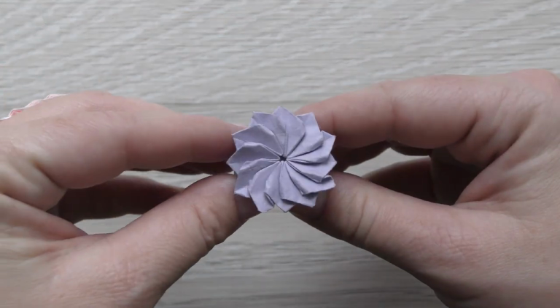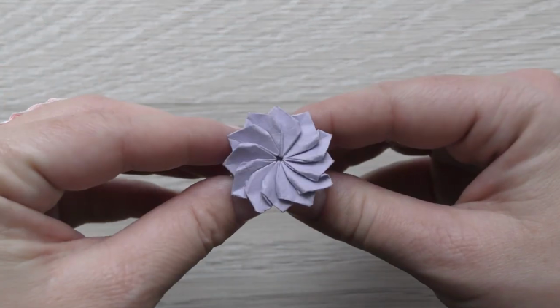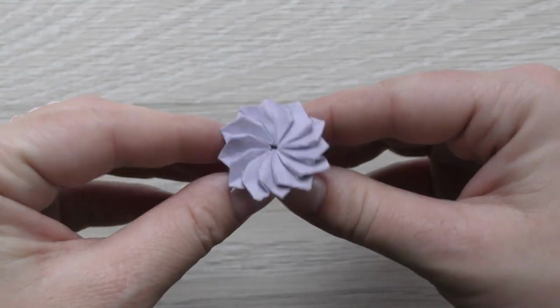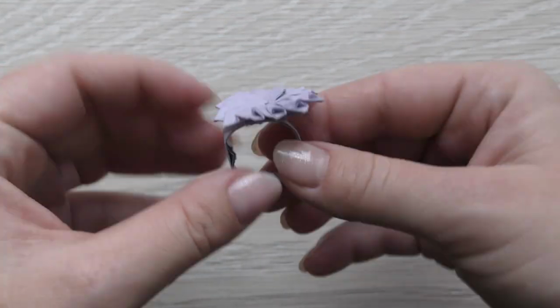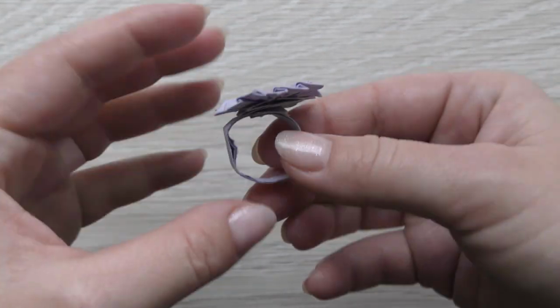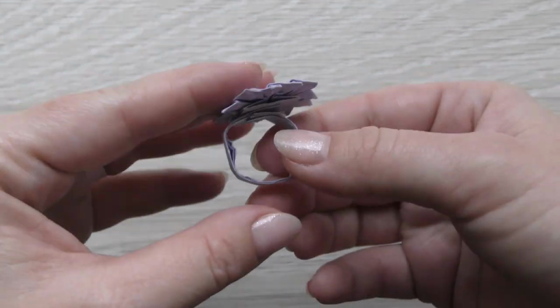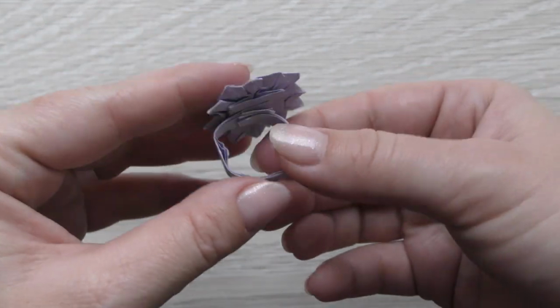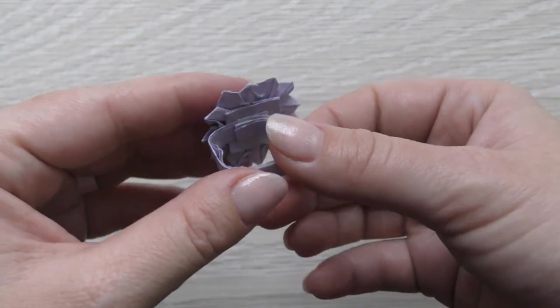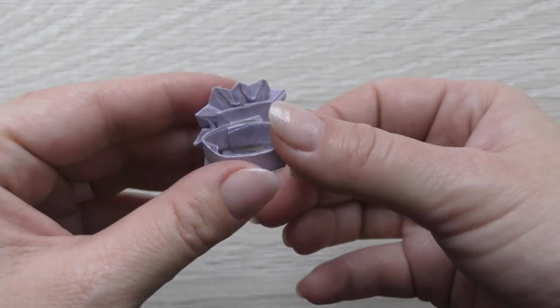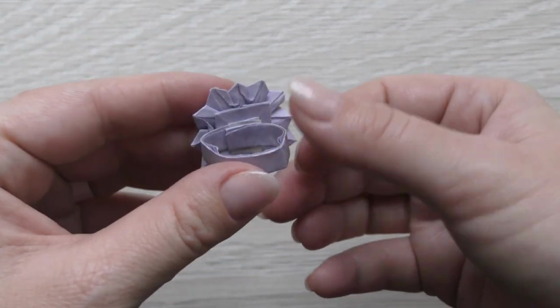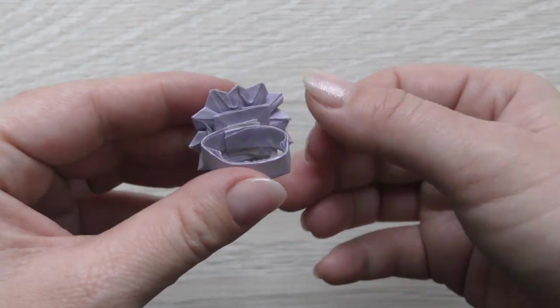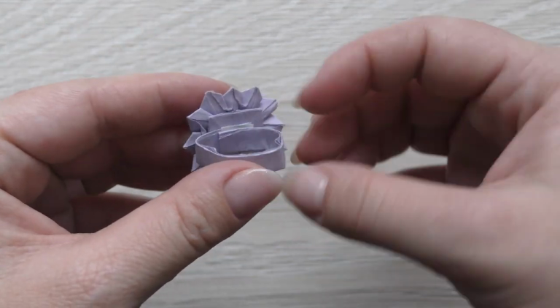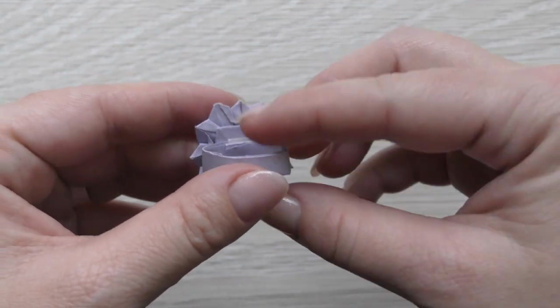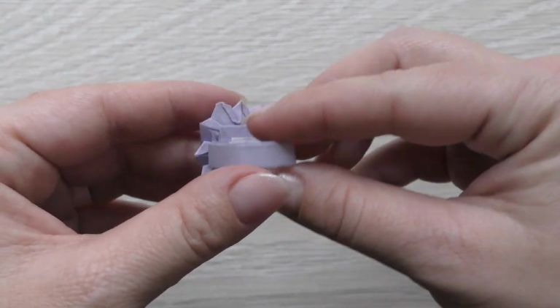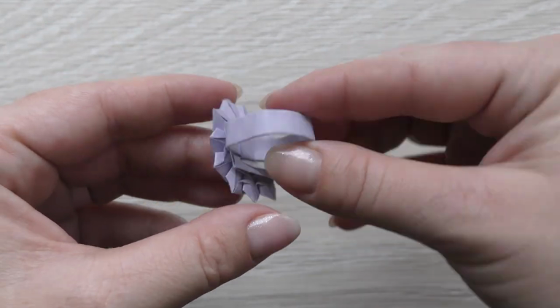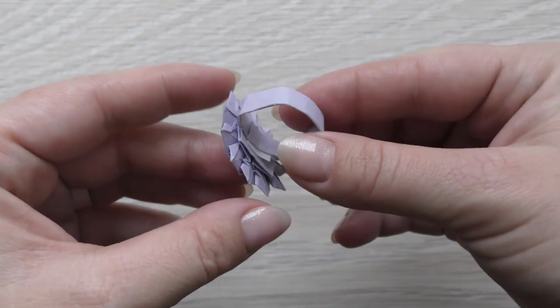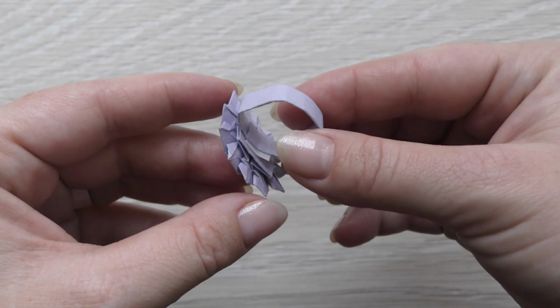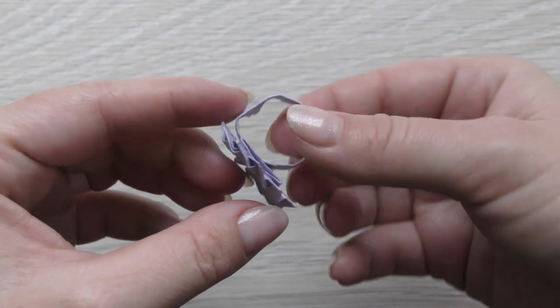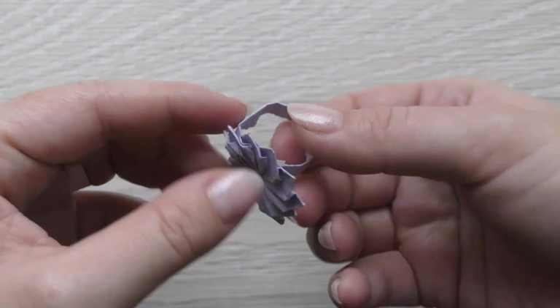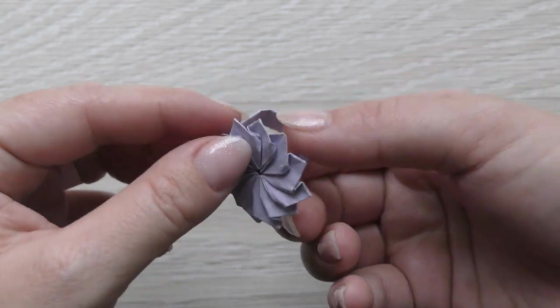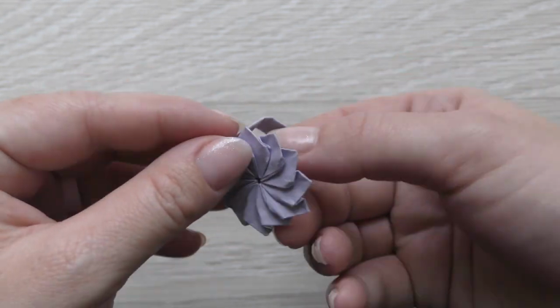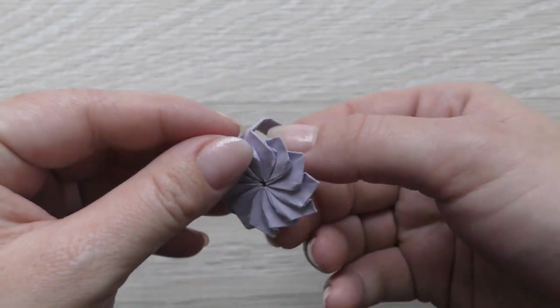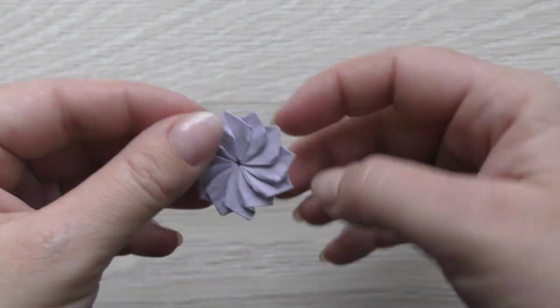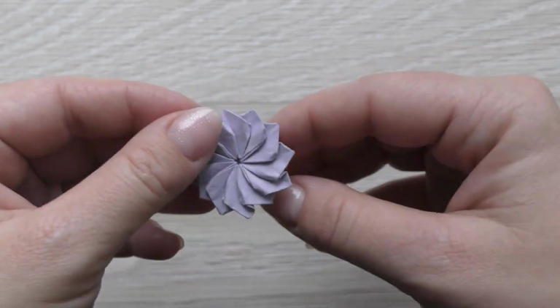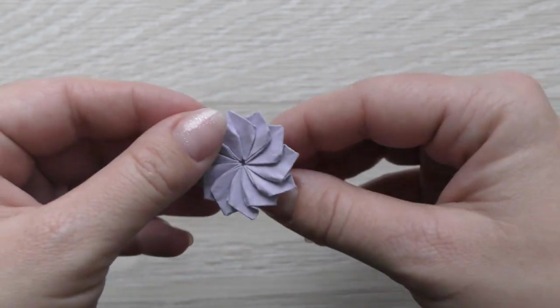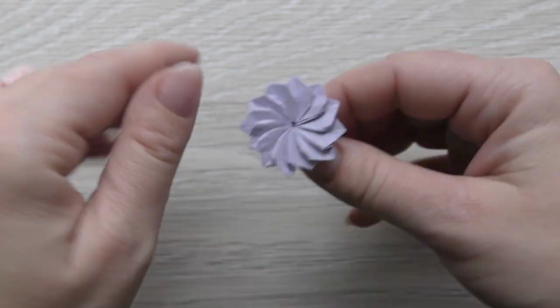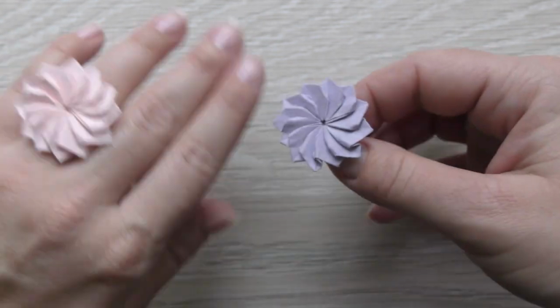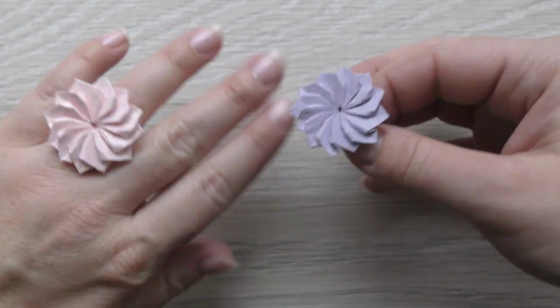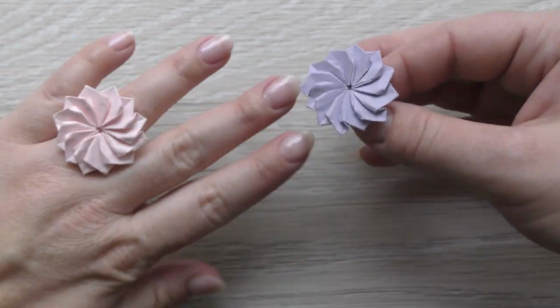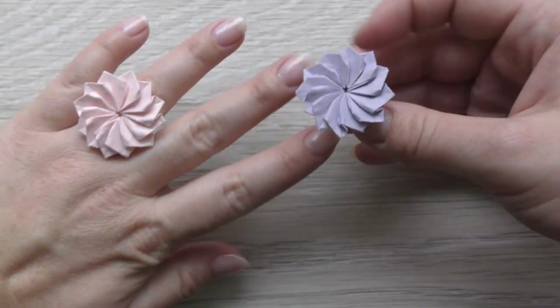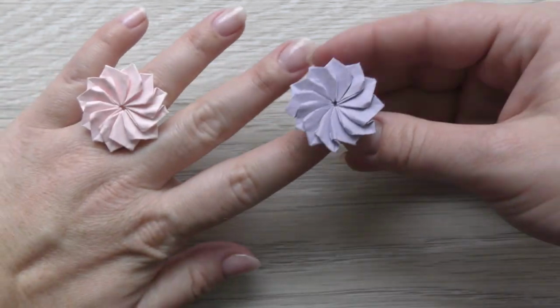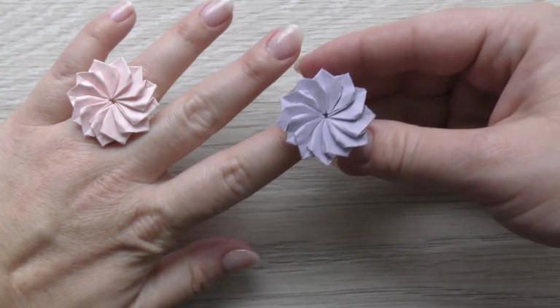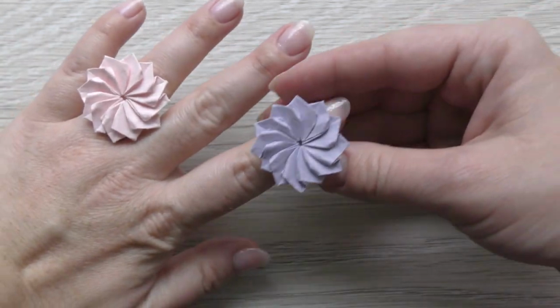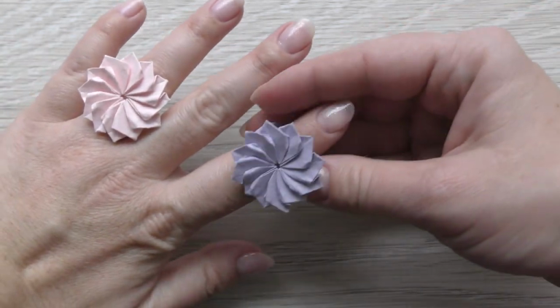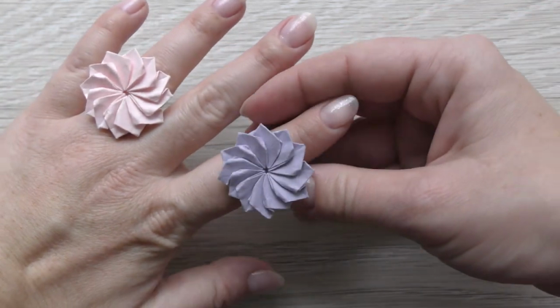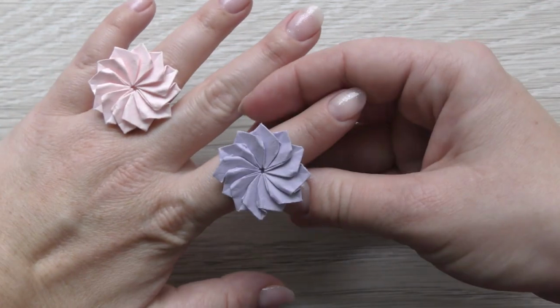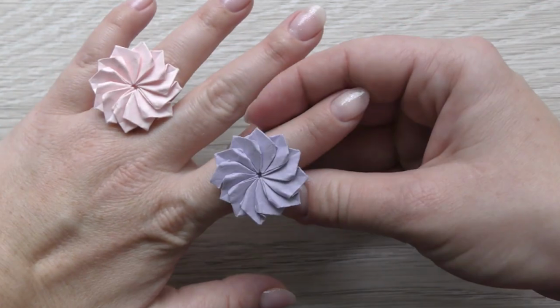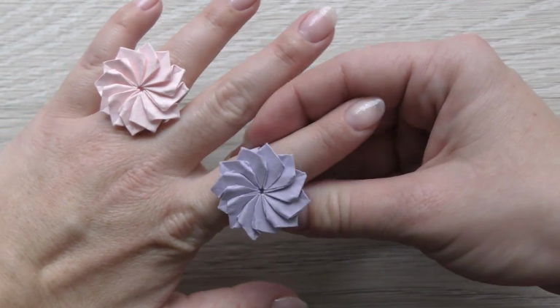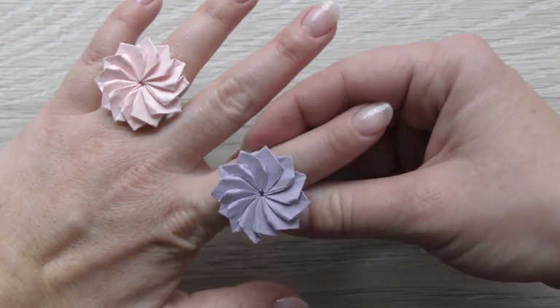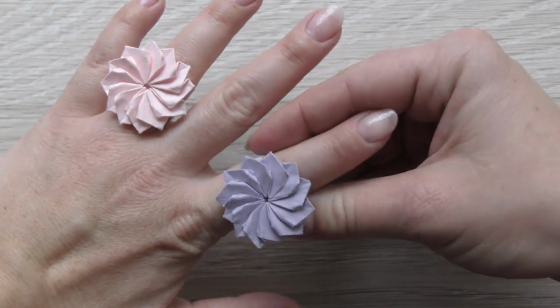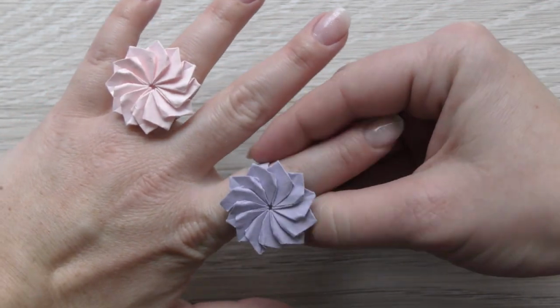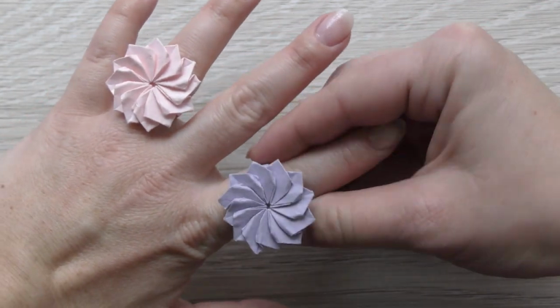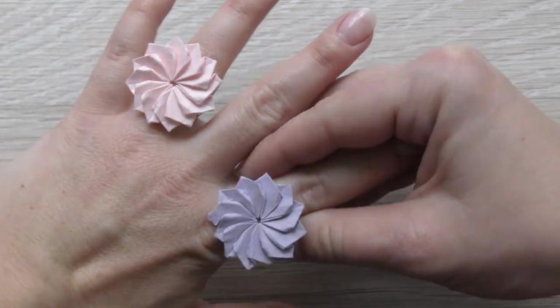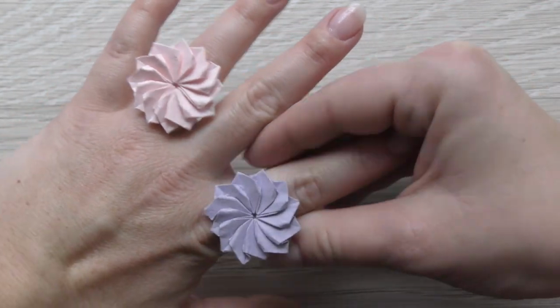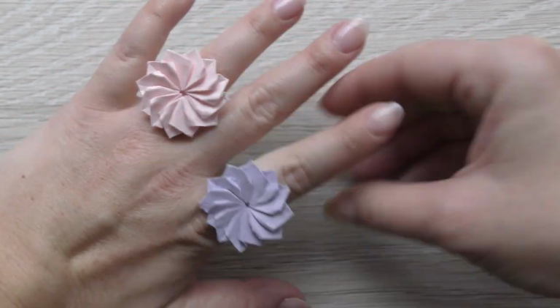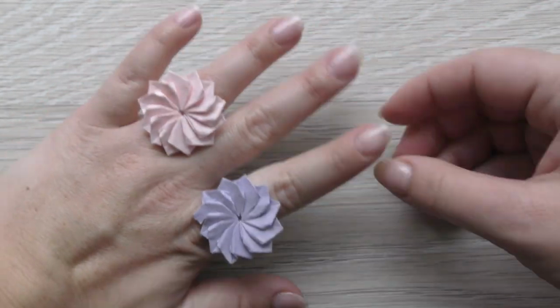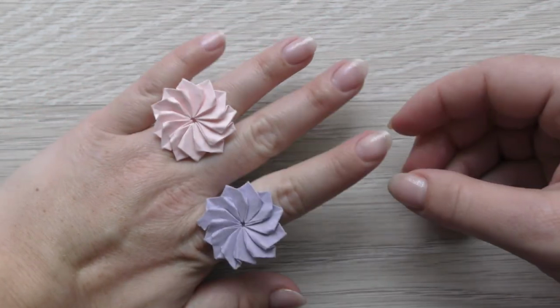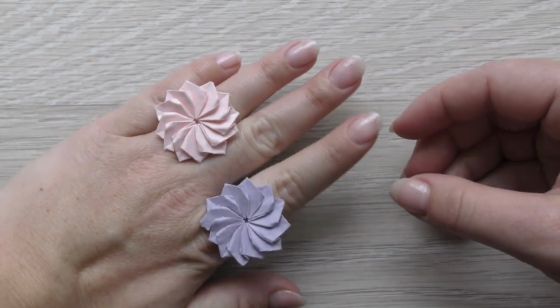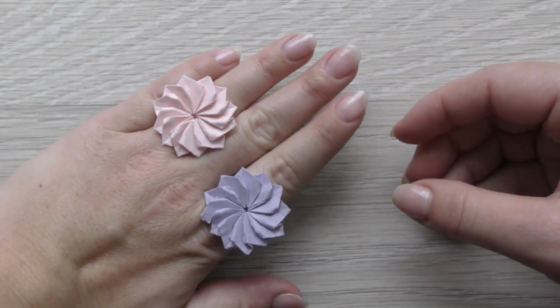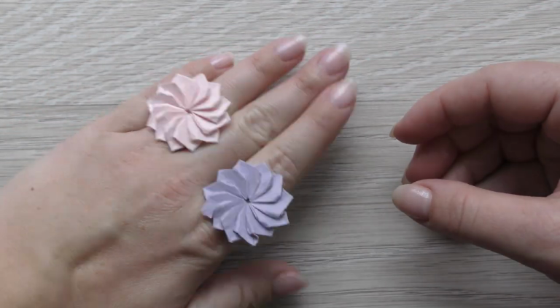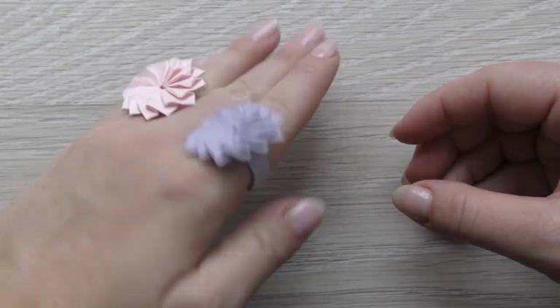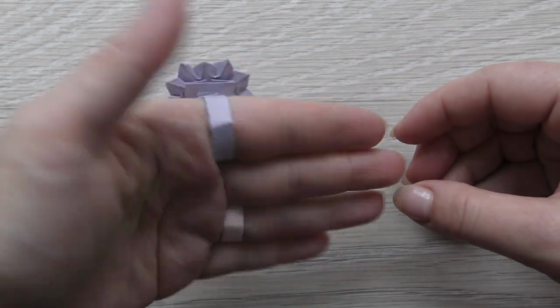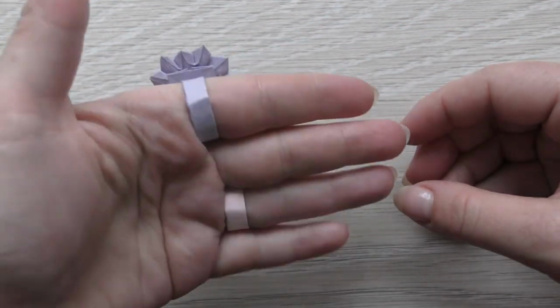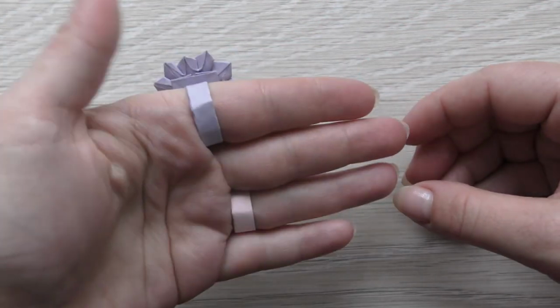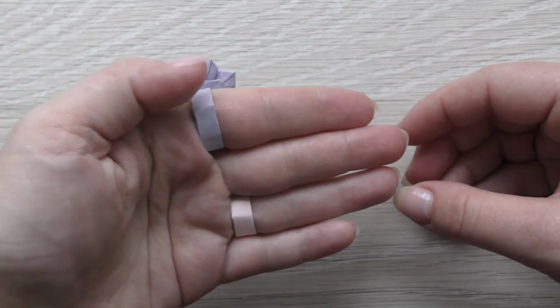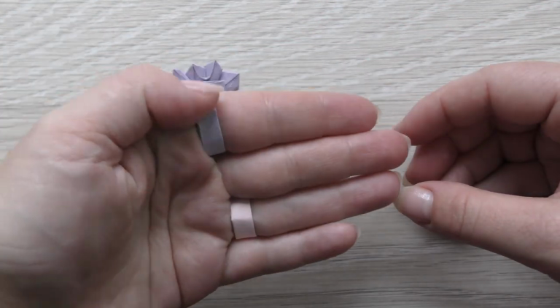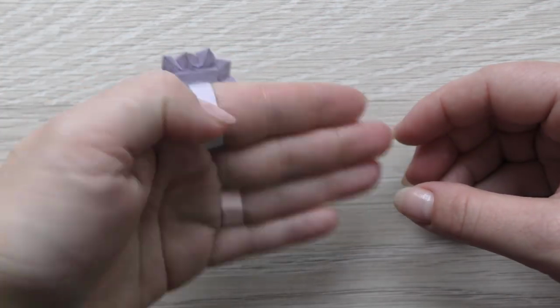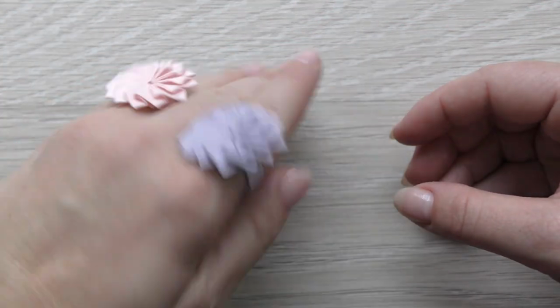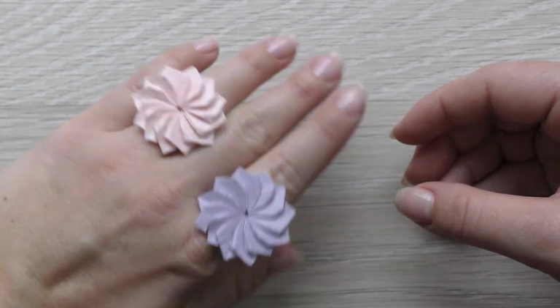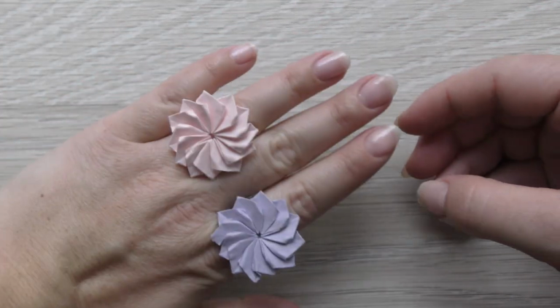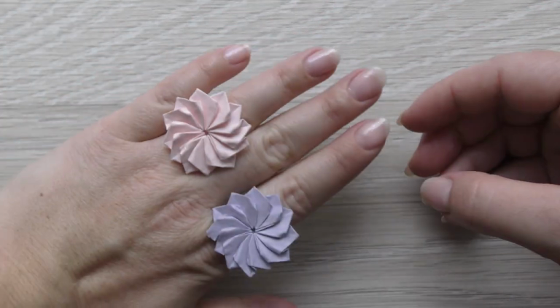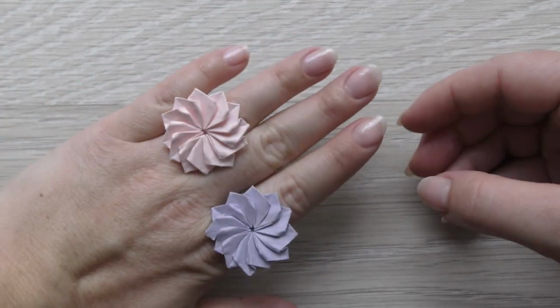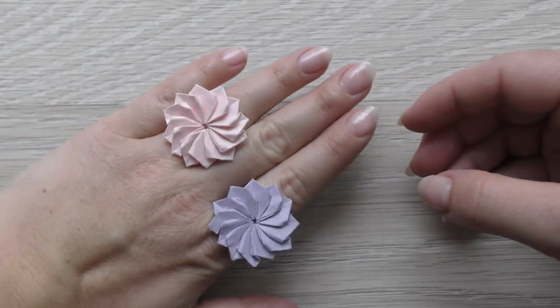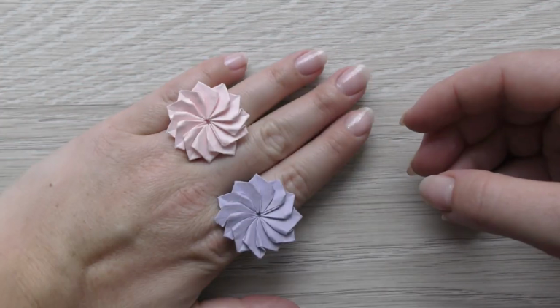Hi my friends! Today I want to show you how to make a beautiful ring. Let's go!